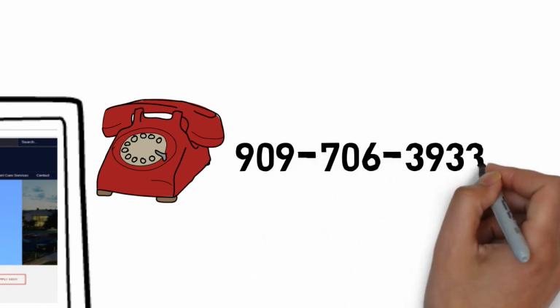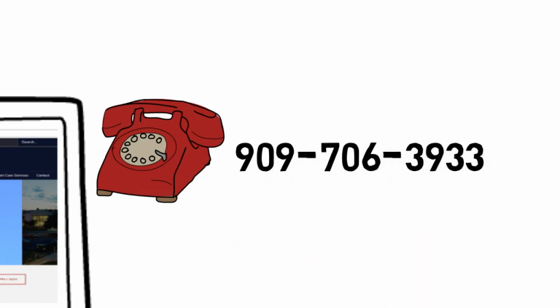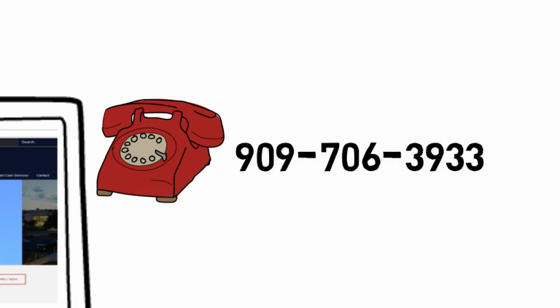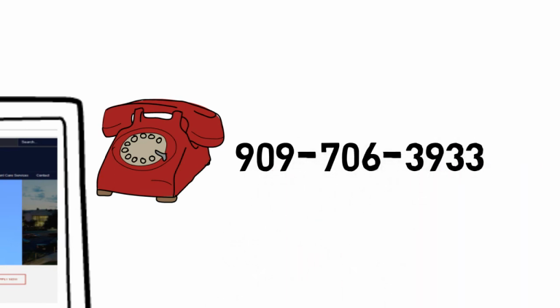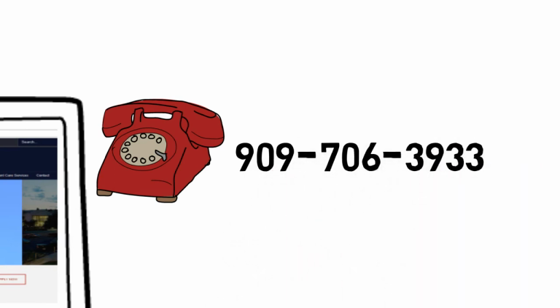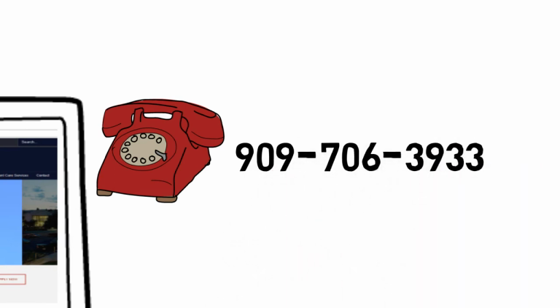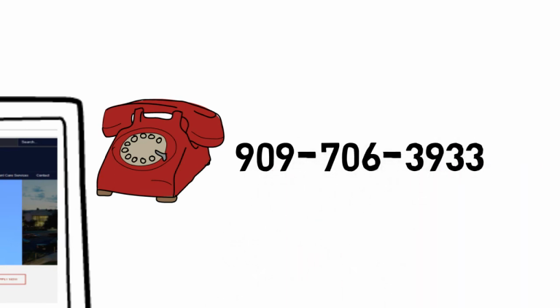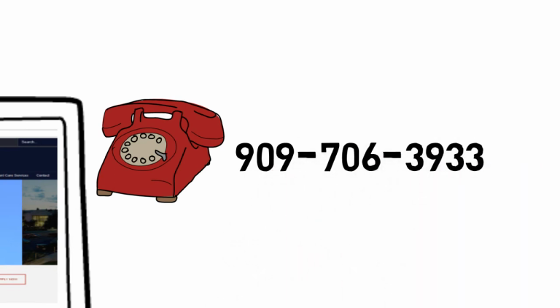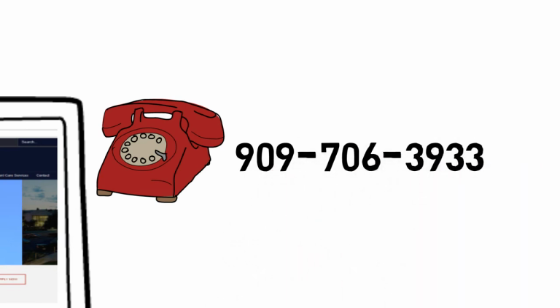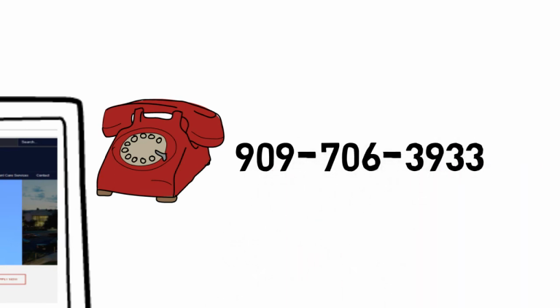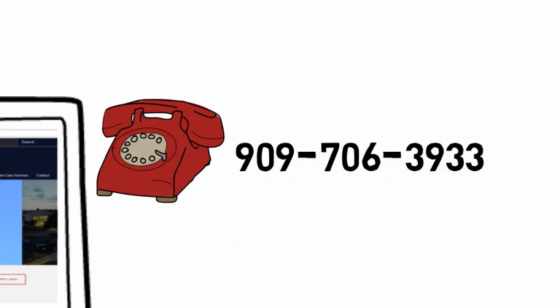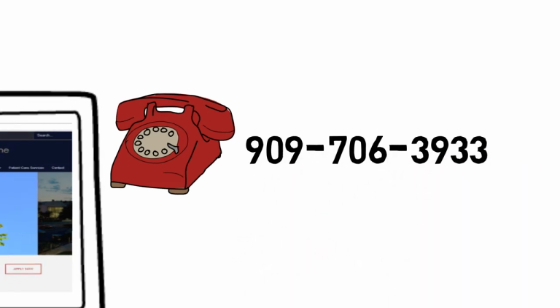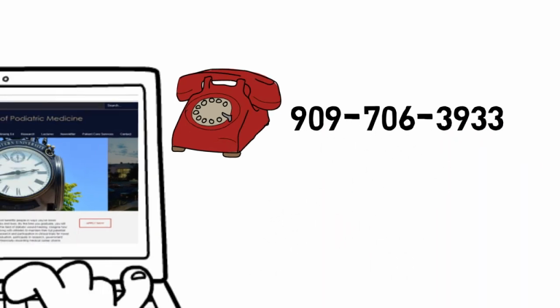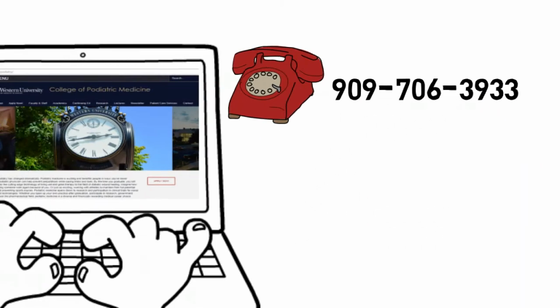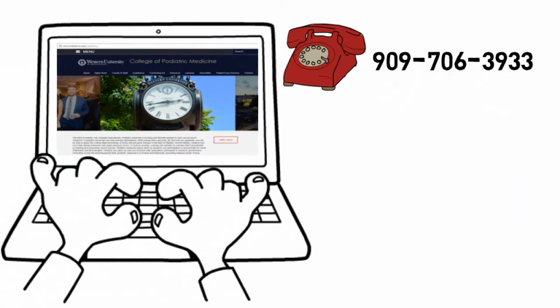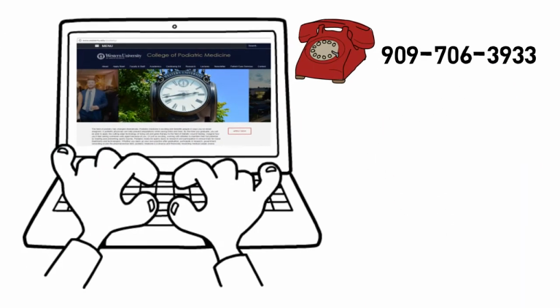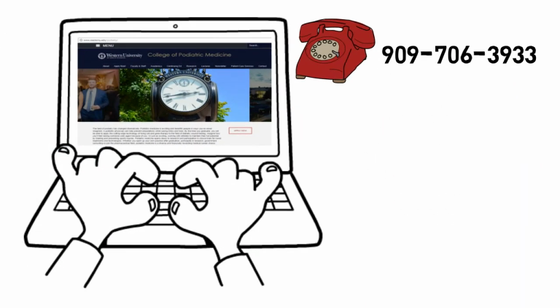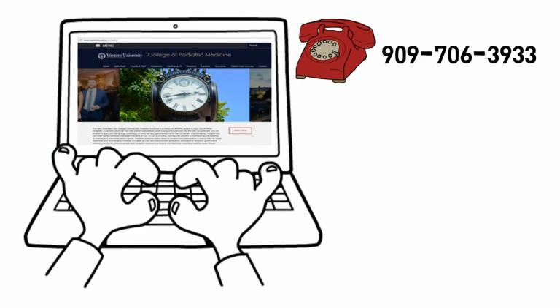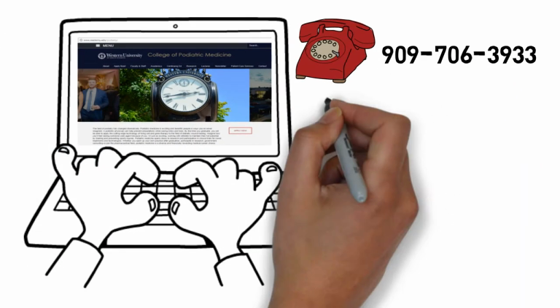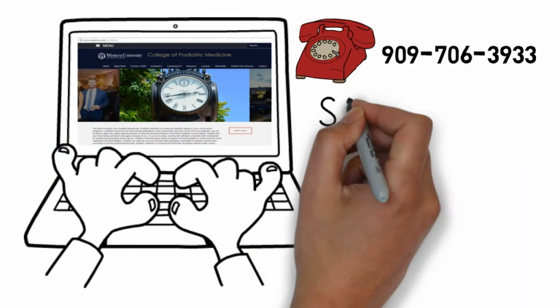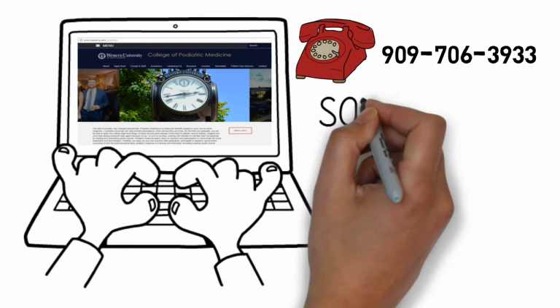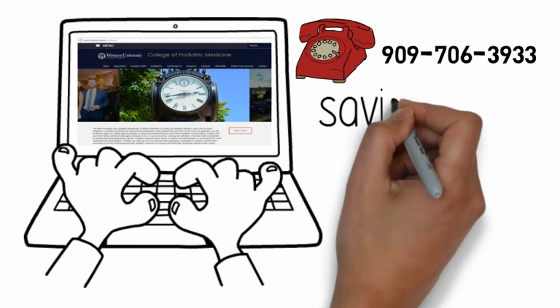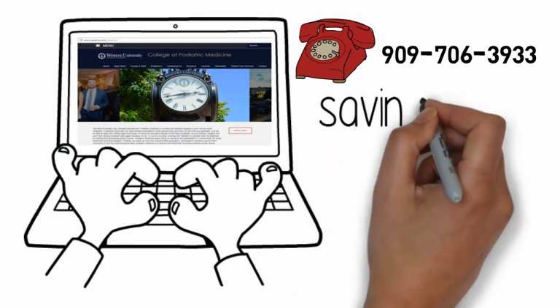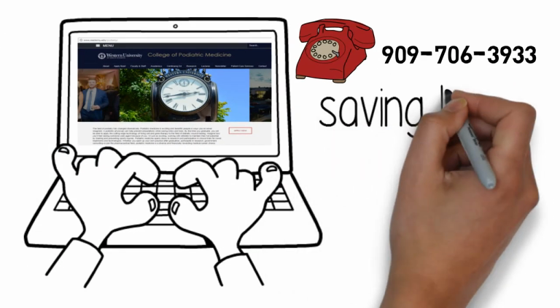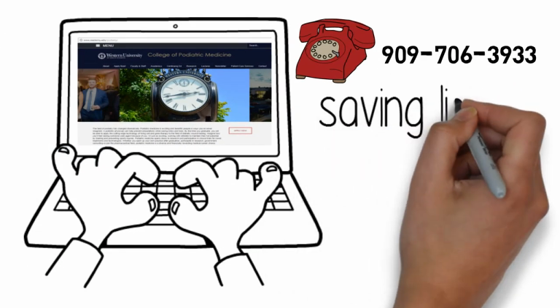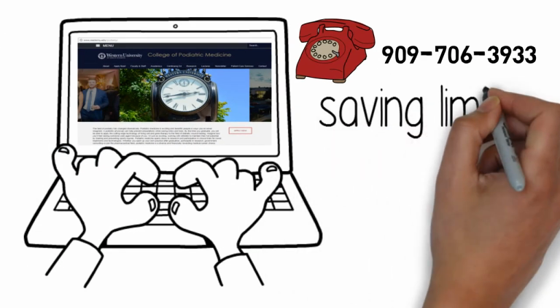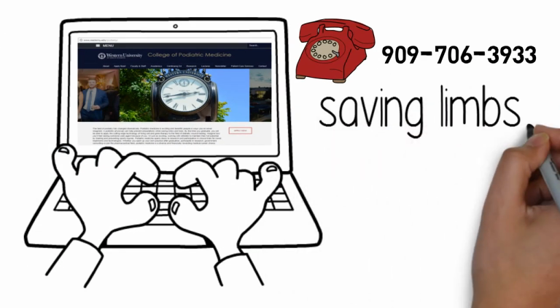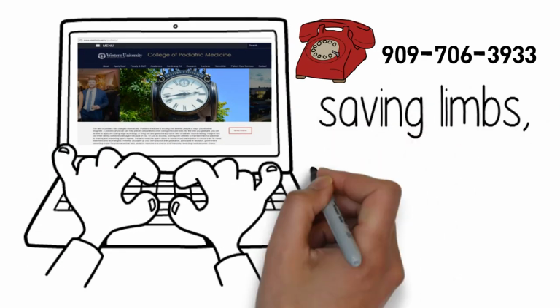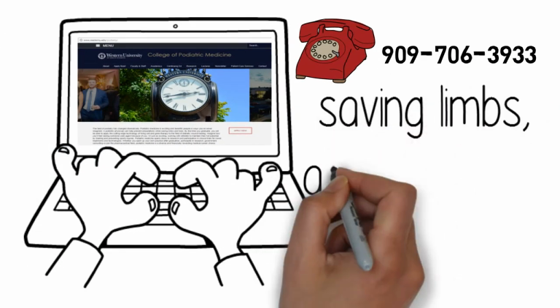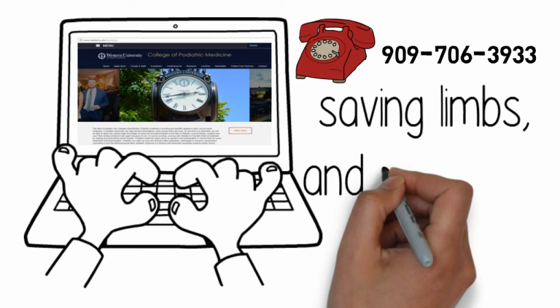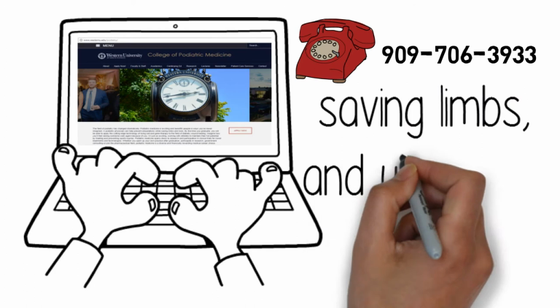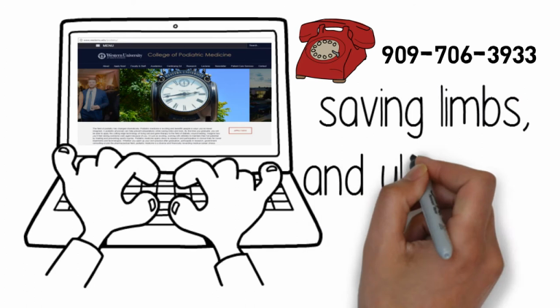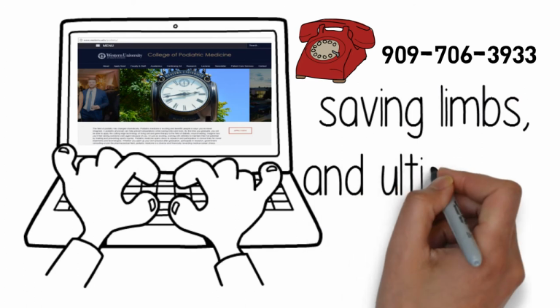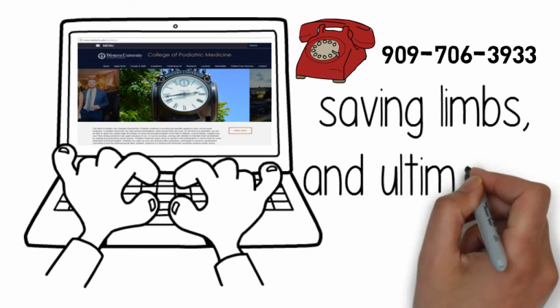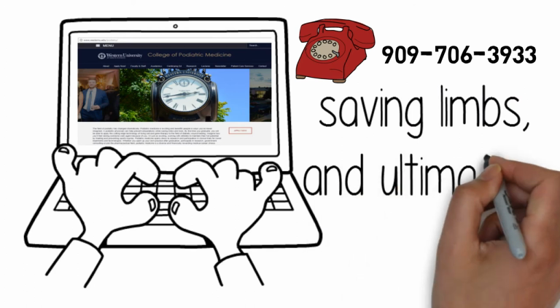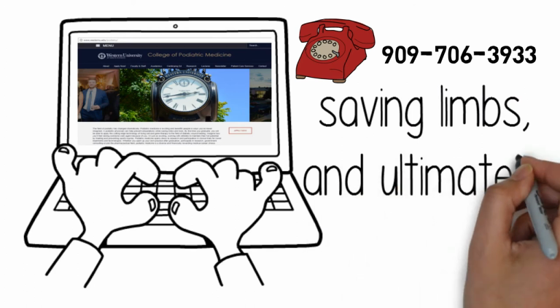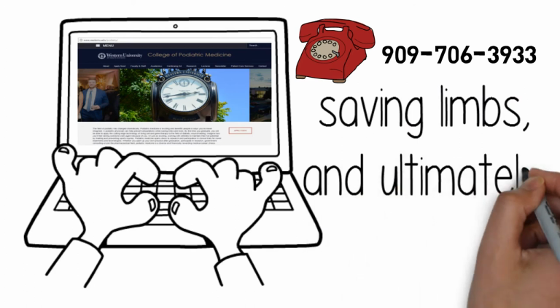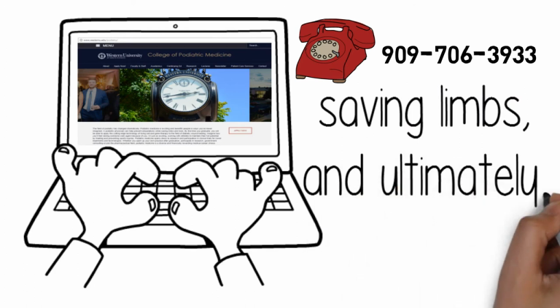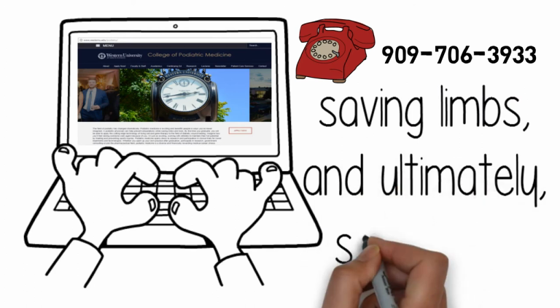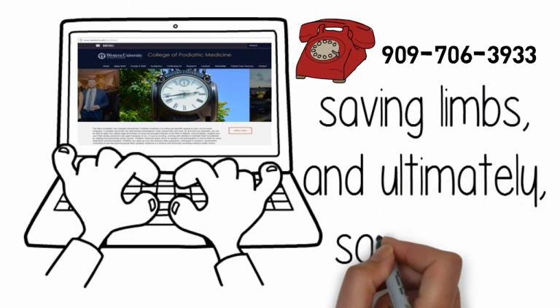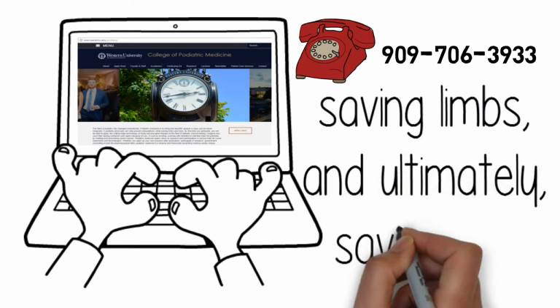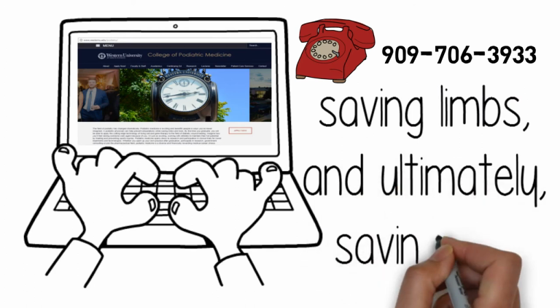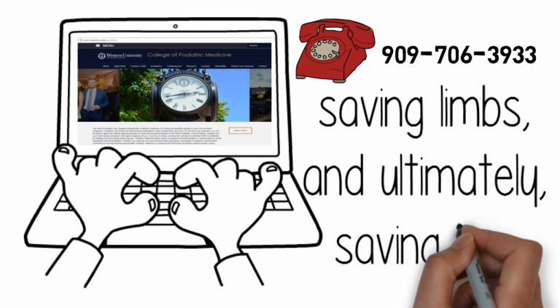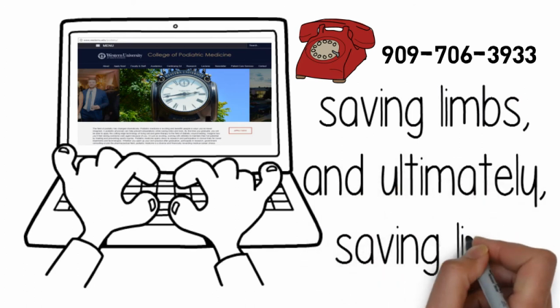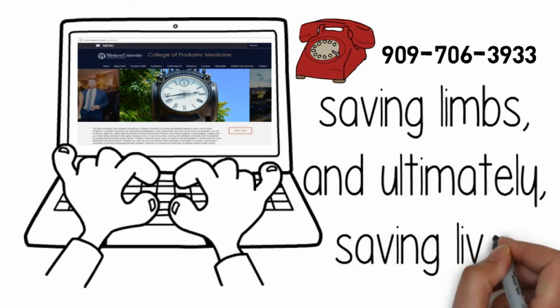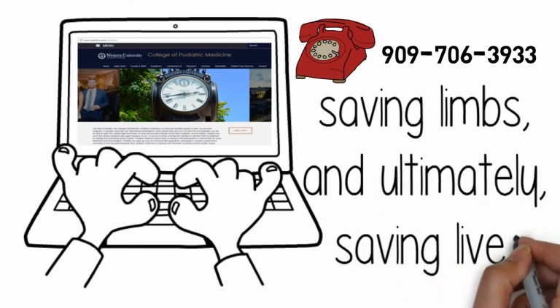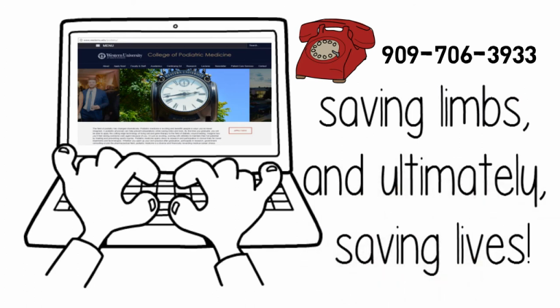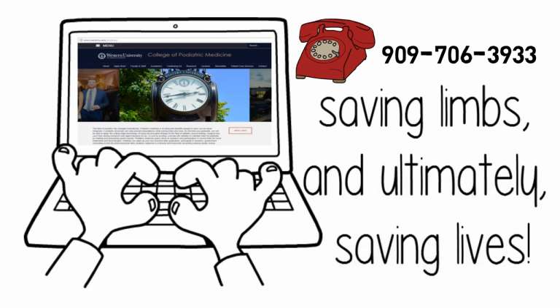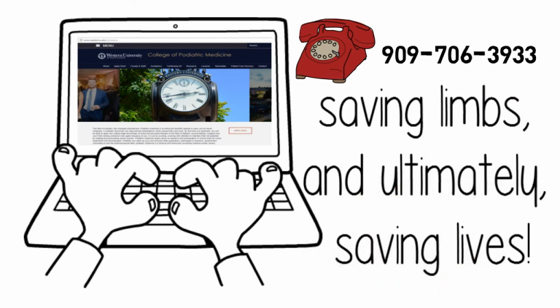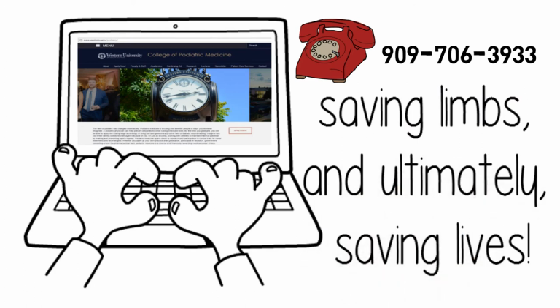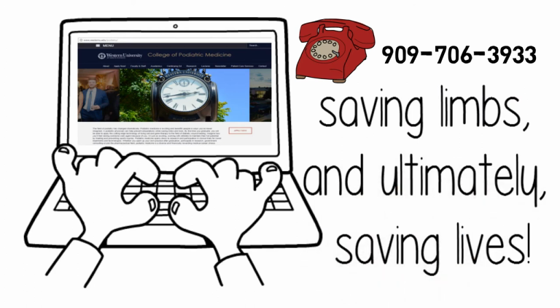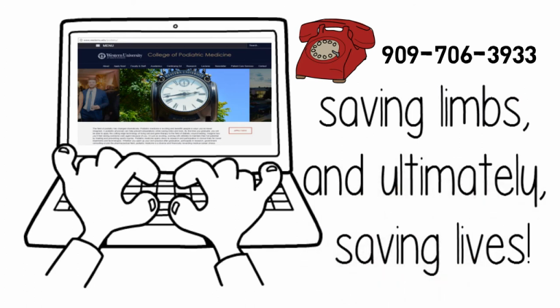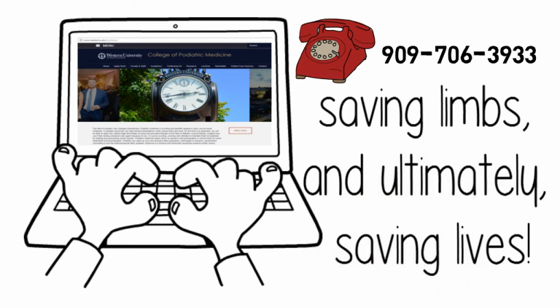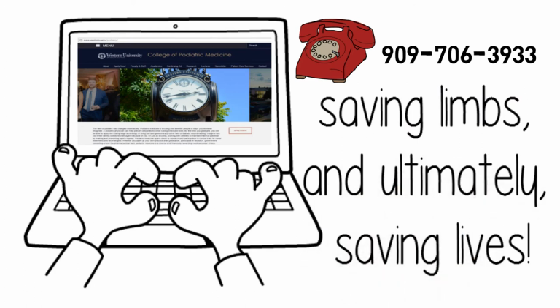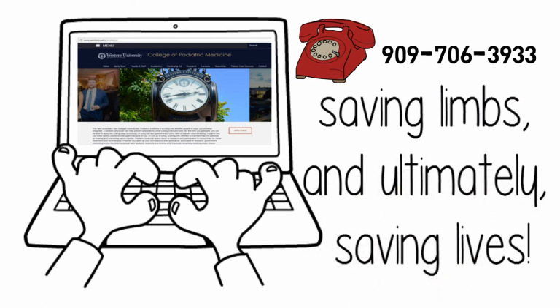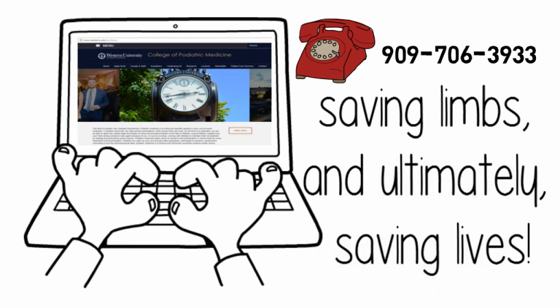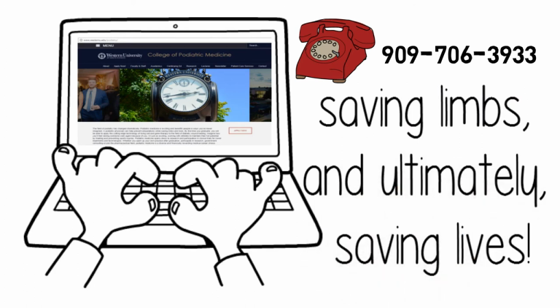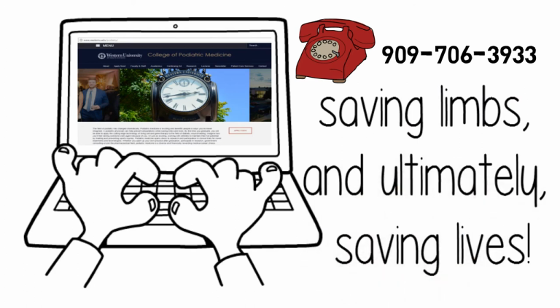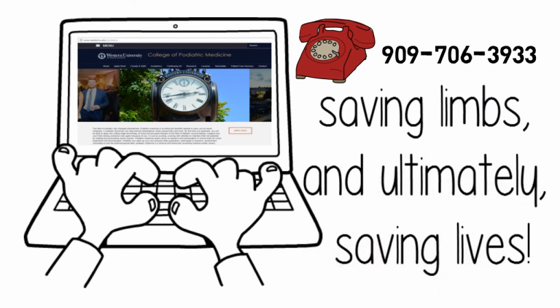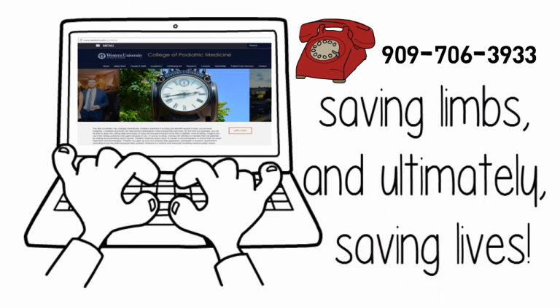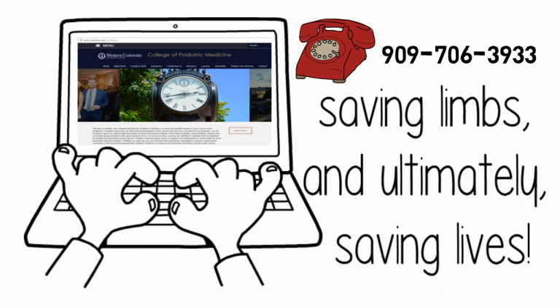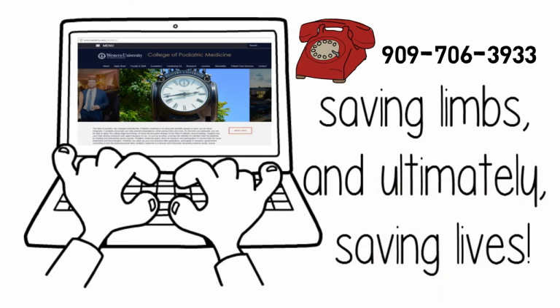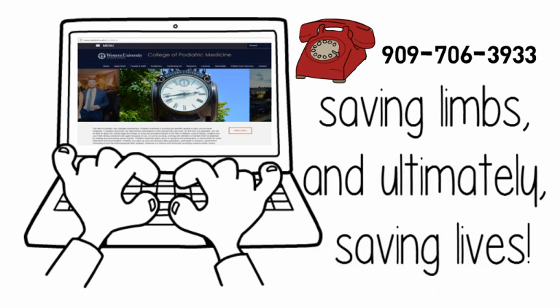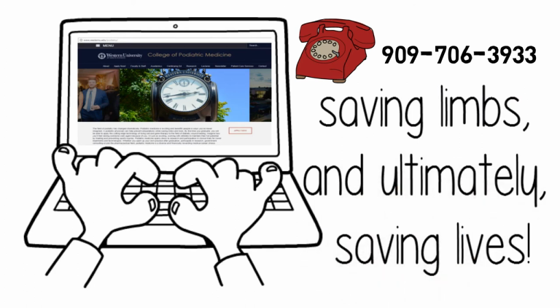Join us in improving patient care, saving limbs and ultimately saving lives. Thanks for joining us.